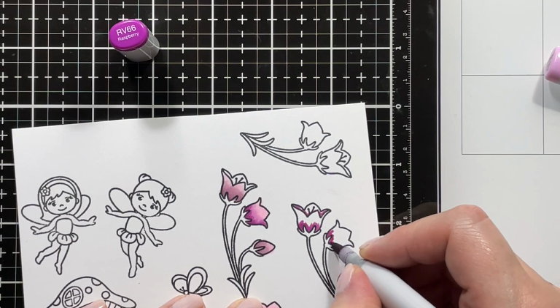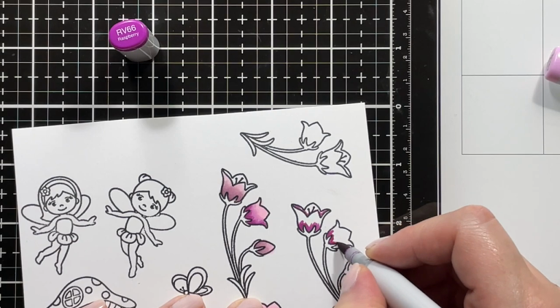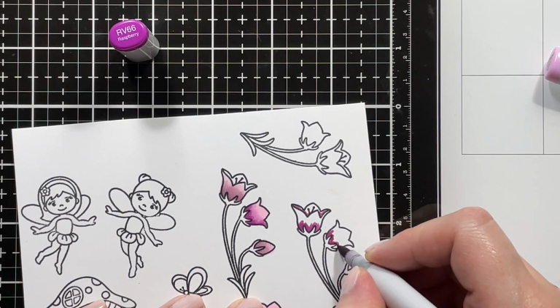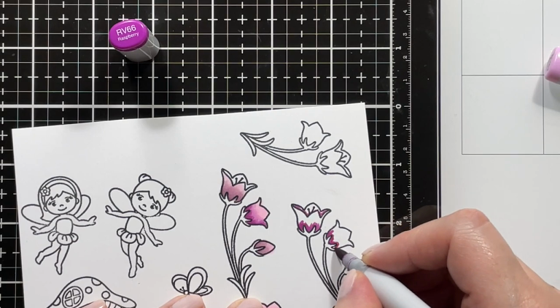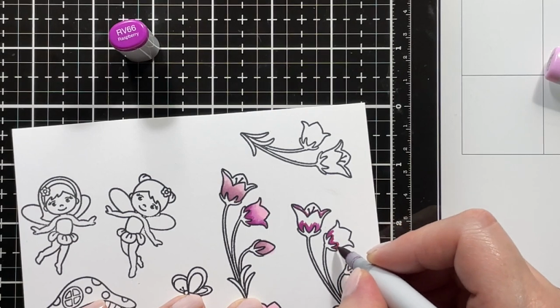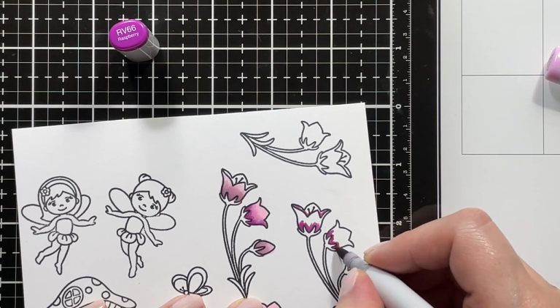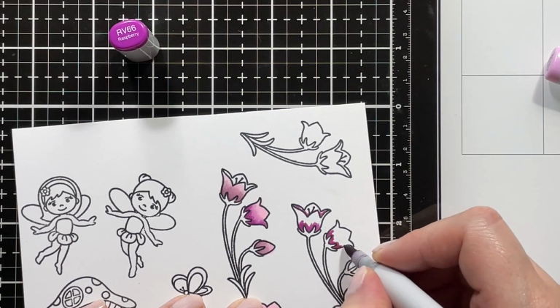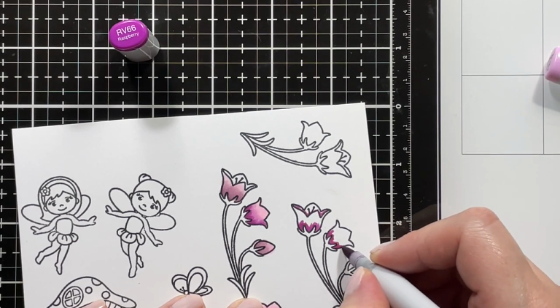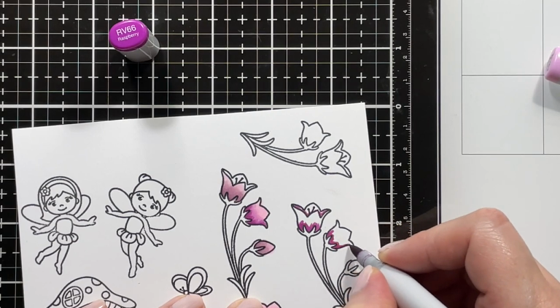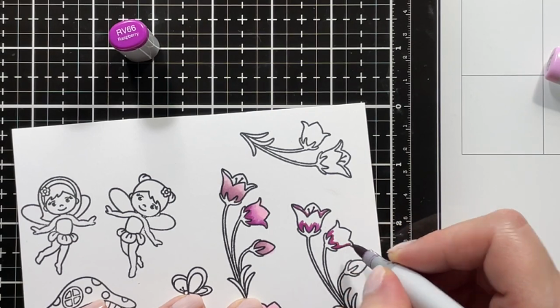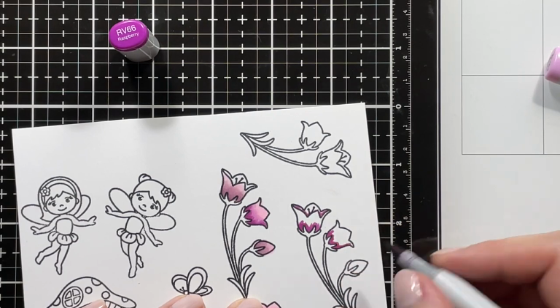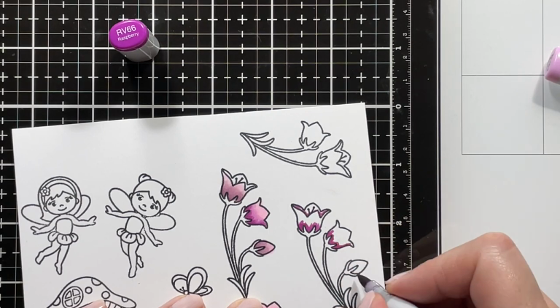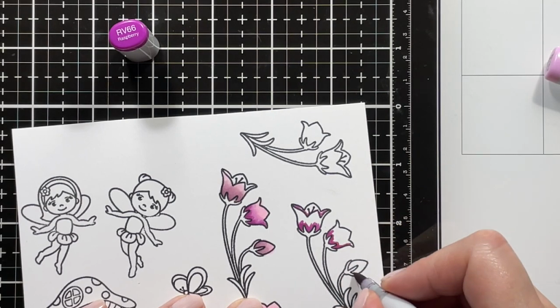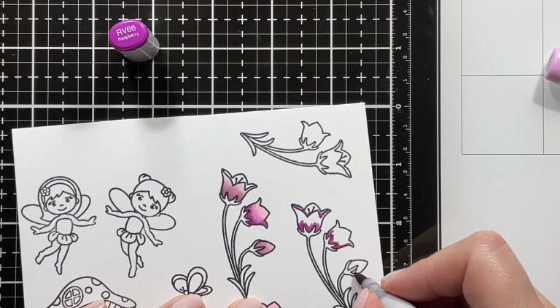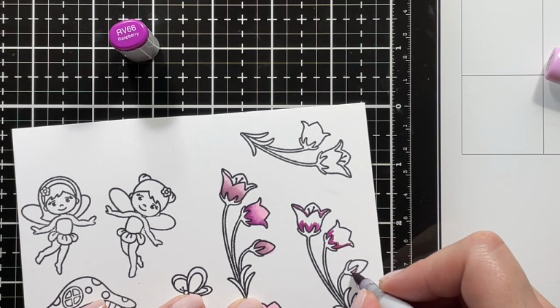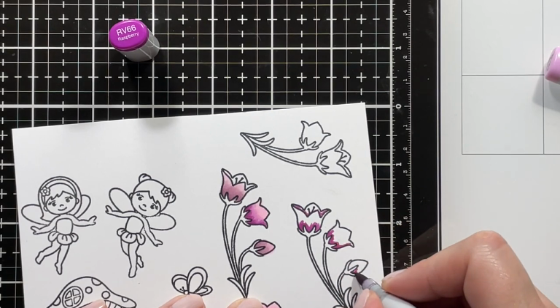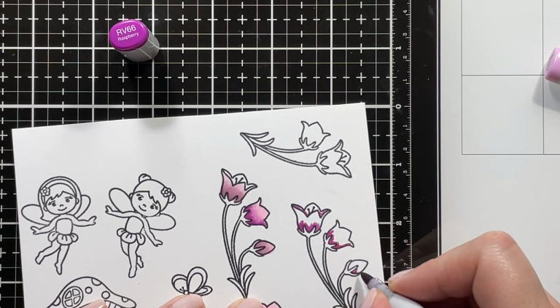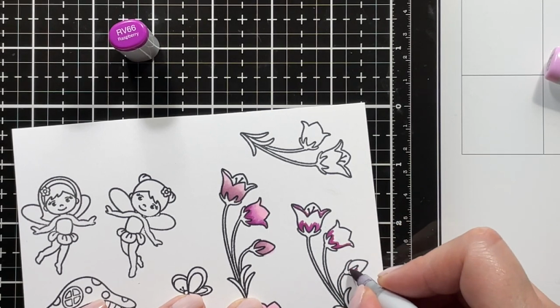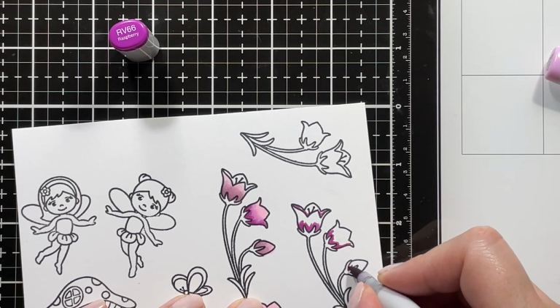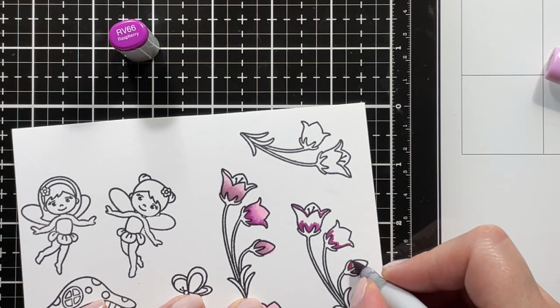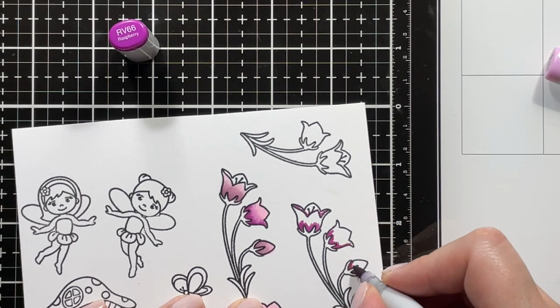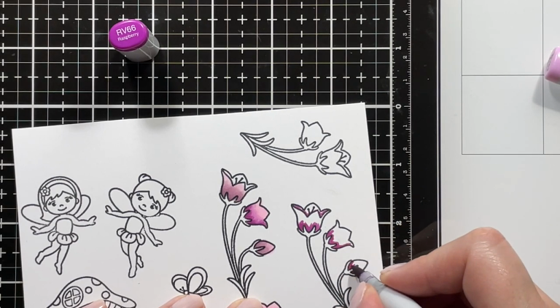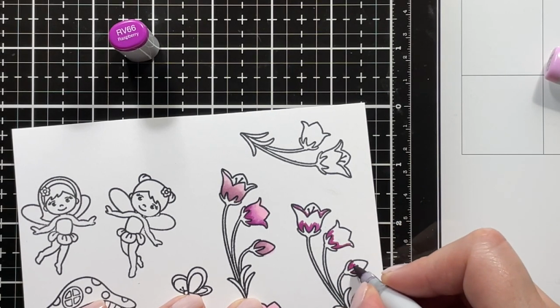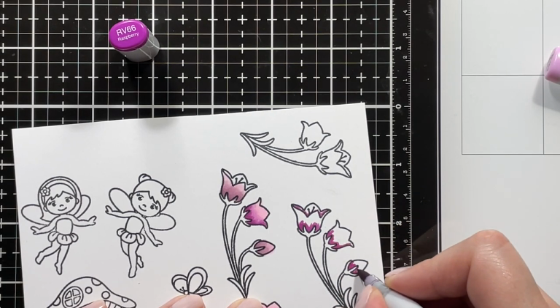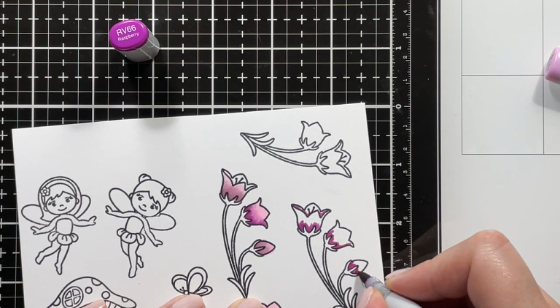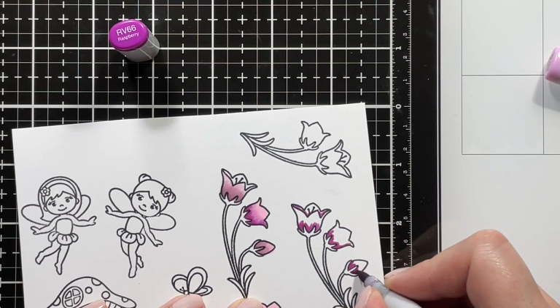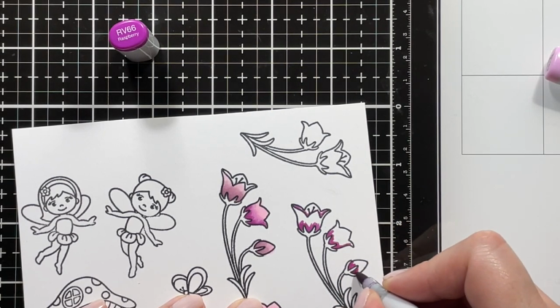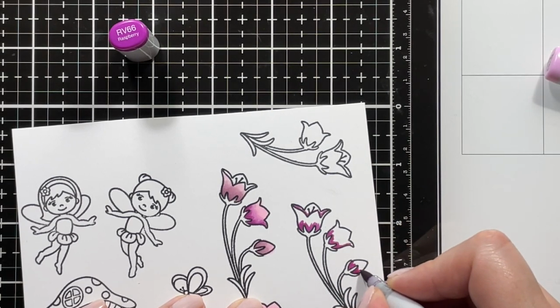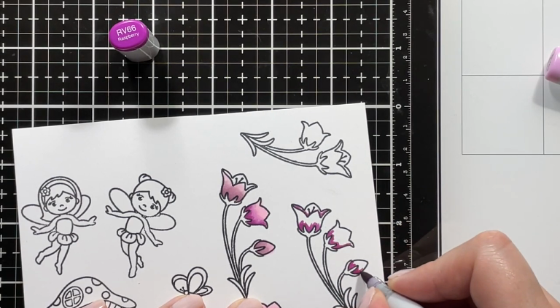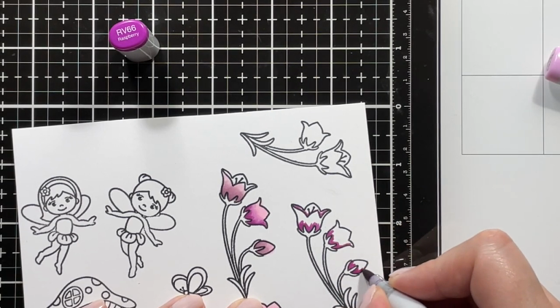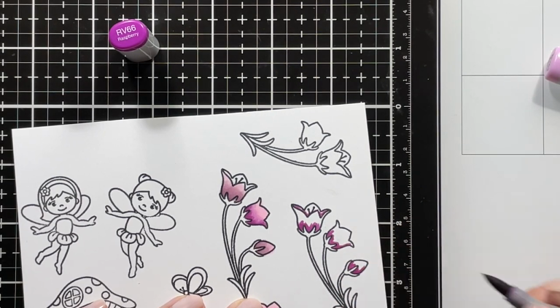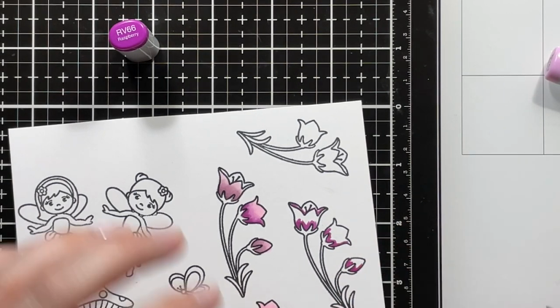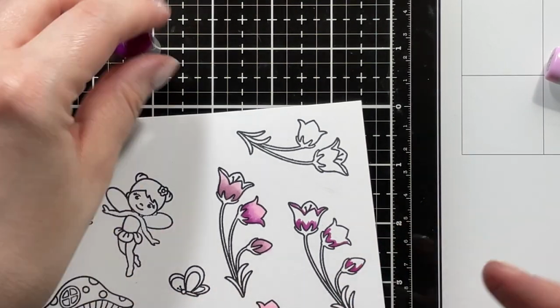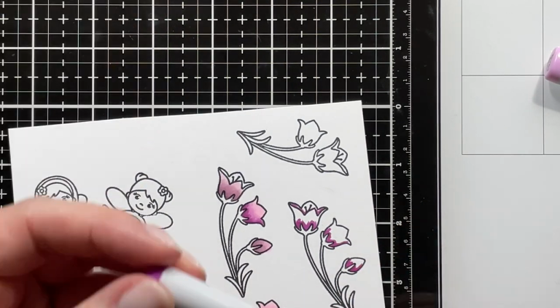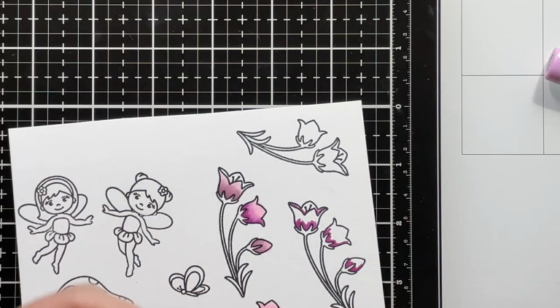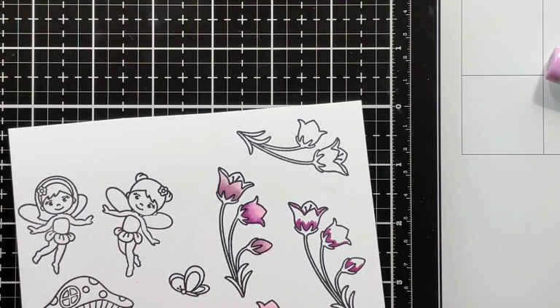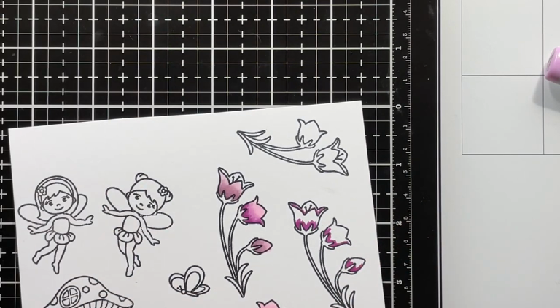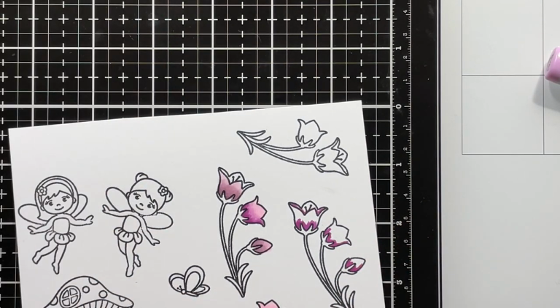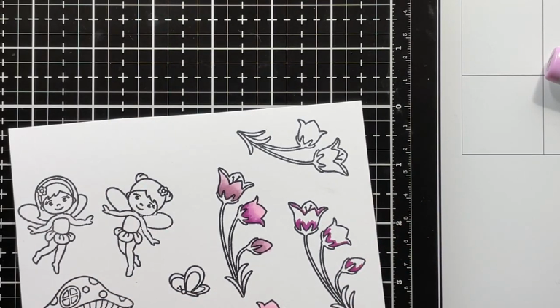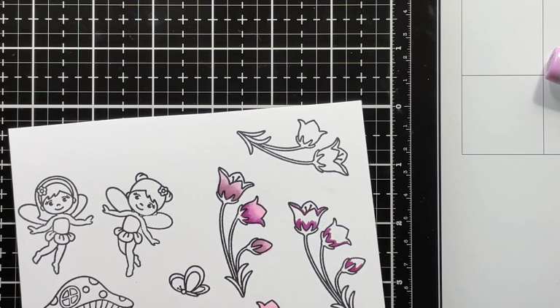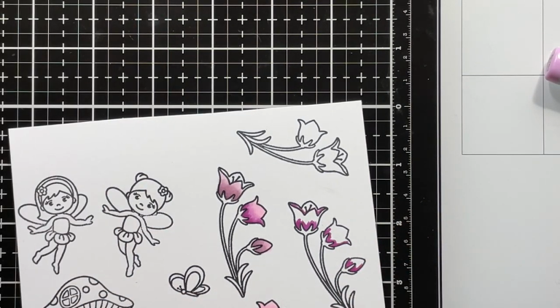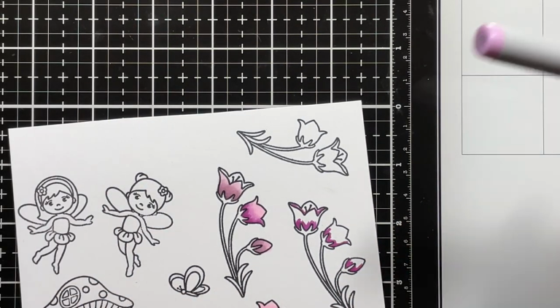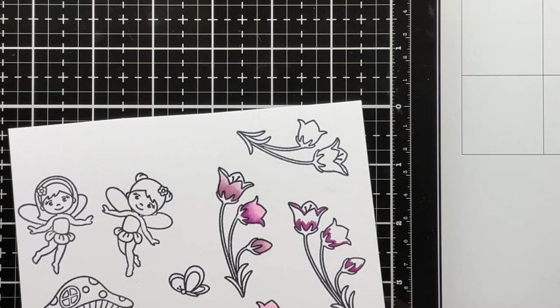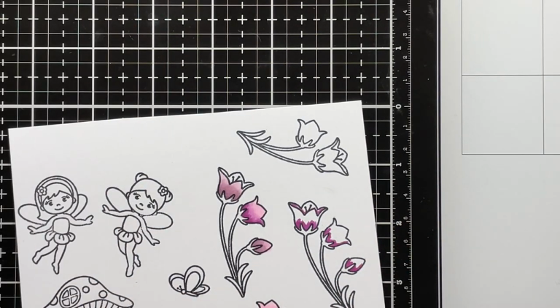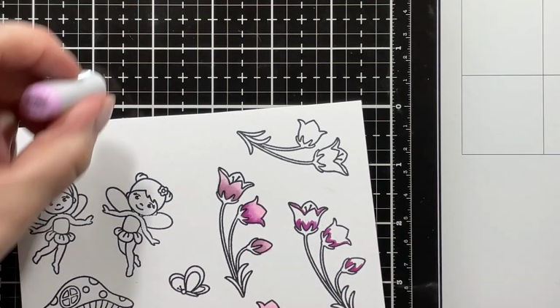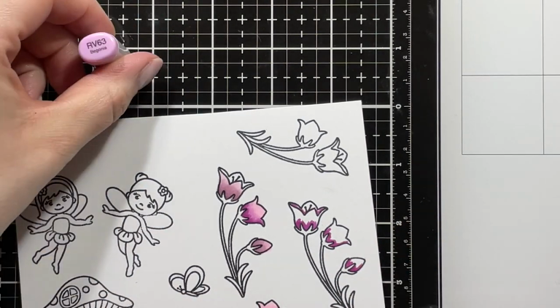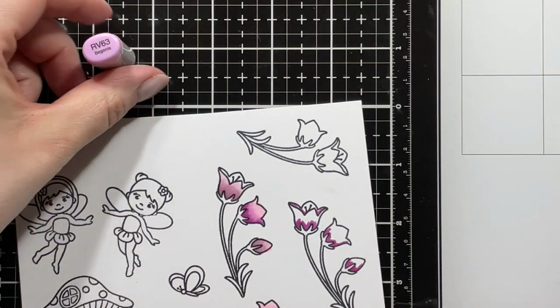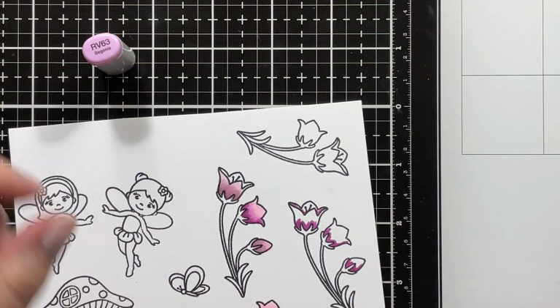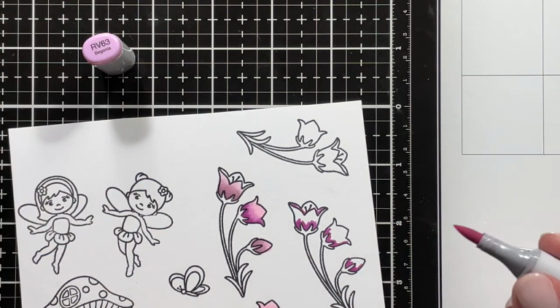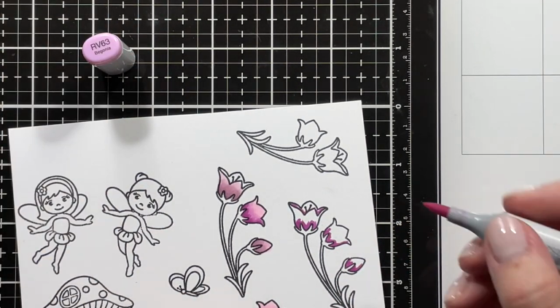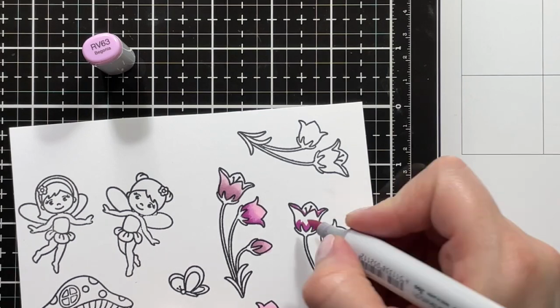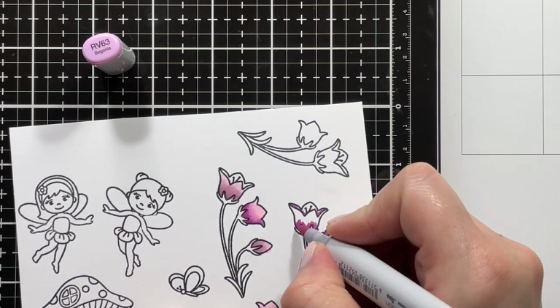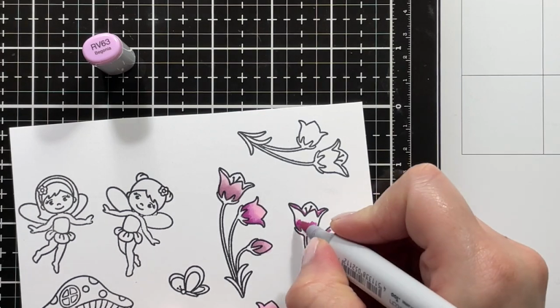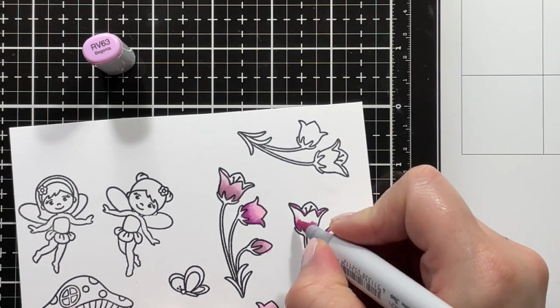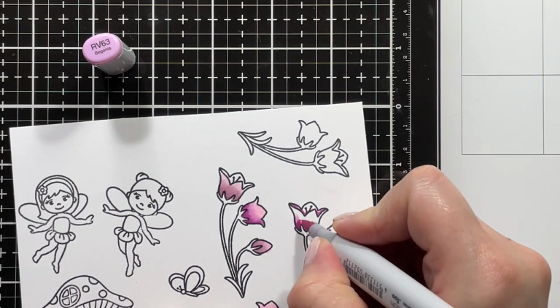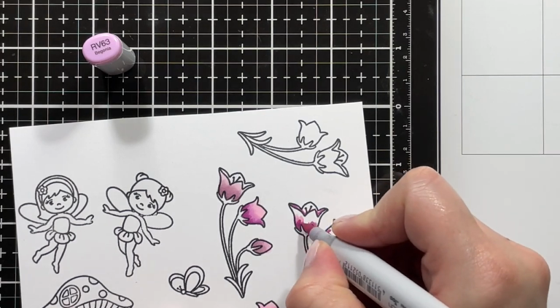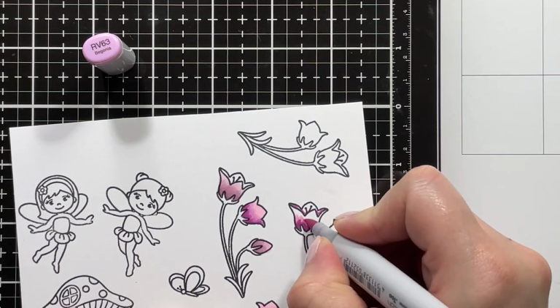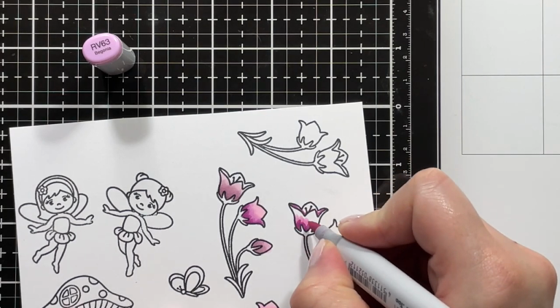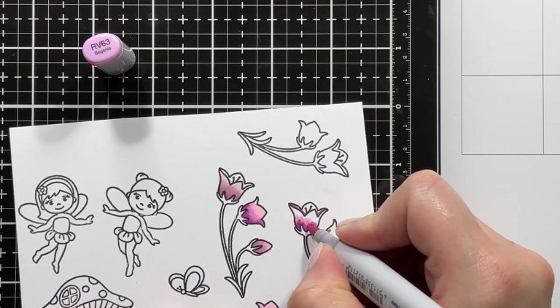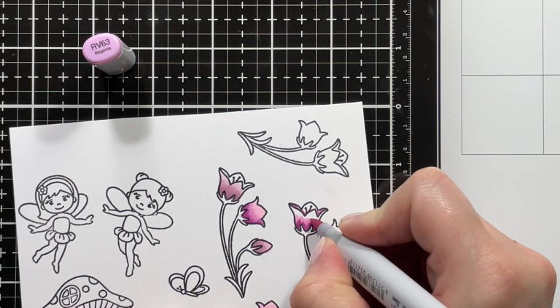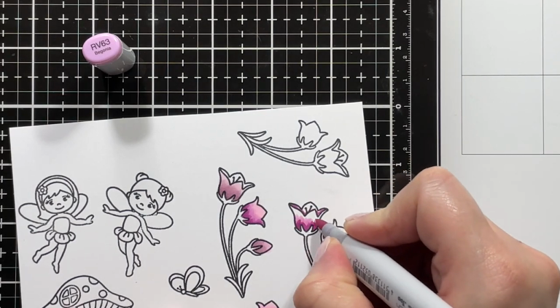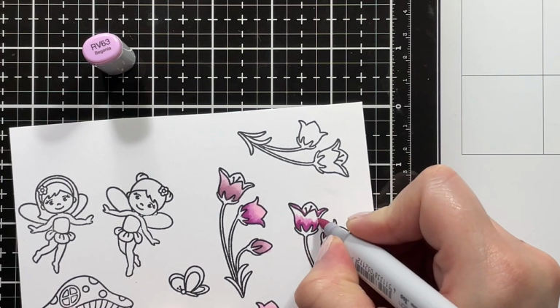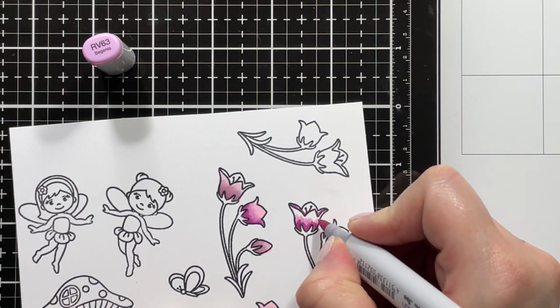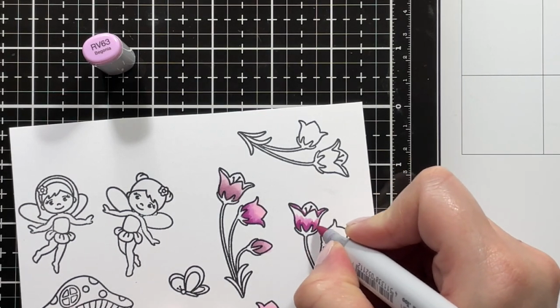I started by stamping out all of my images onto Nina Solar White cardstock and I'm using Copic markers to color them in.